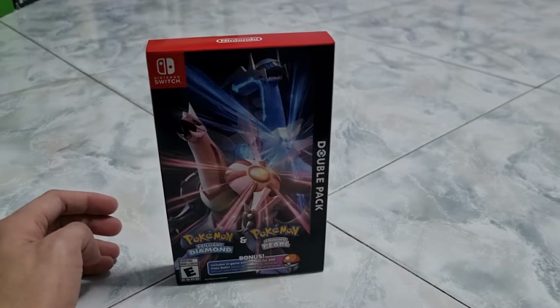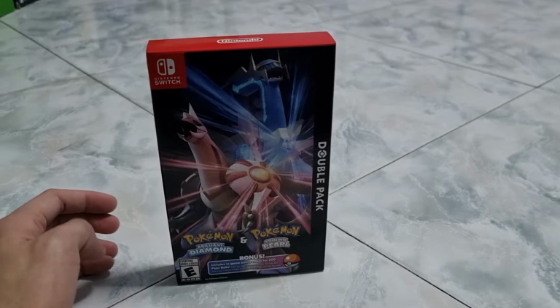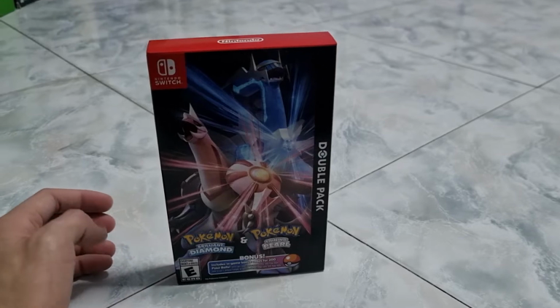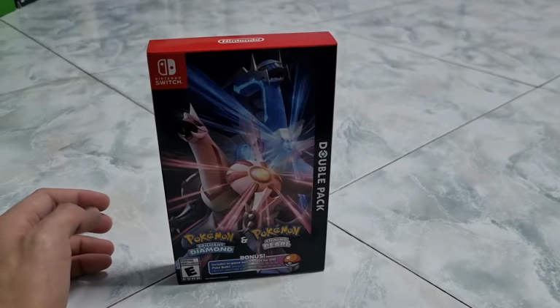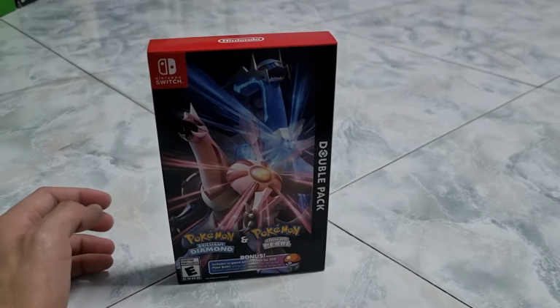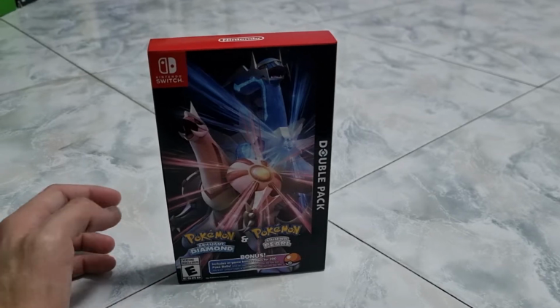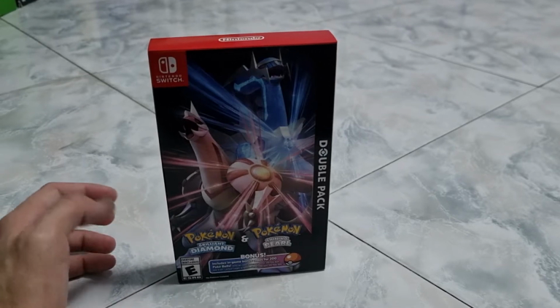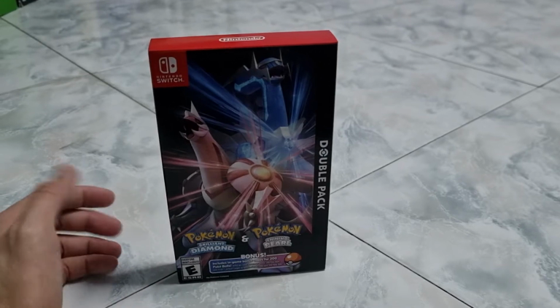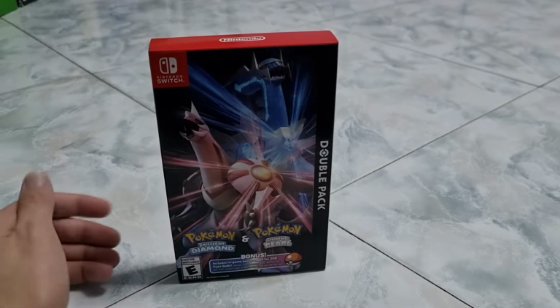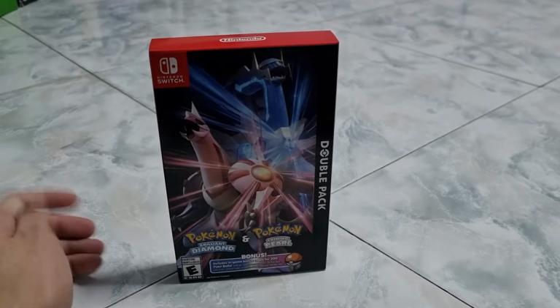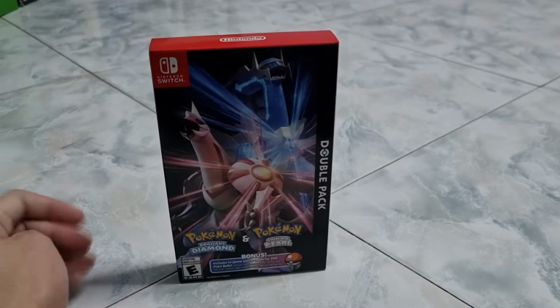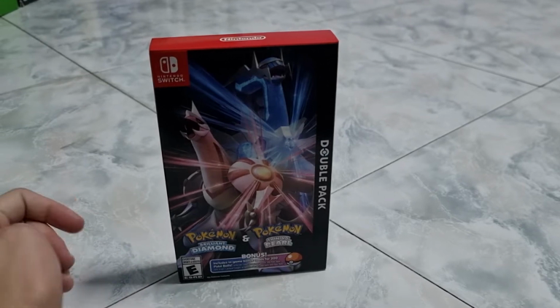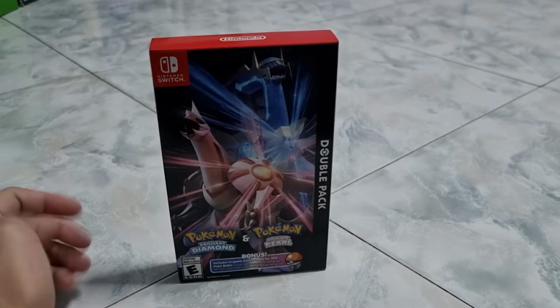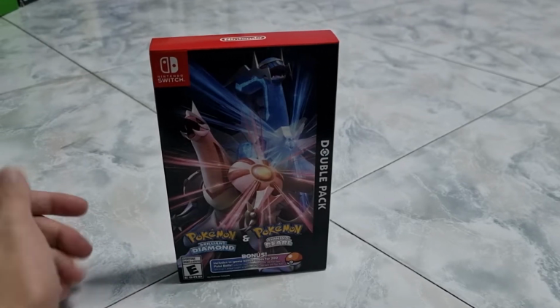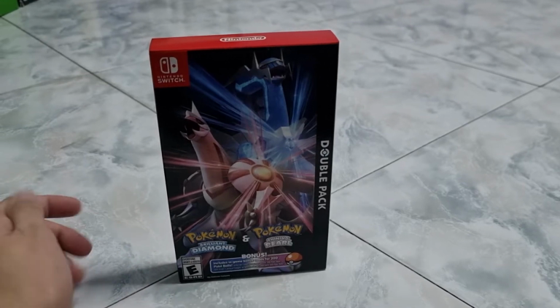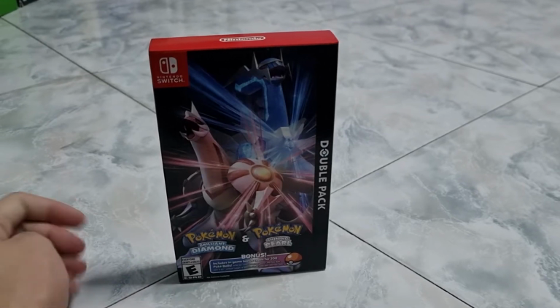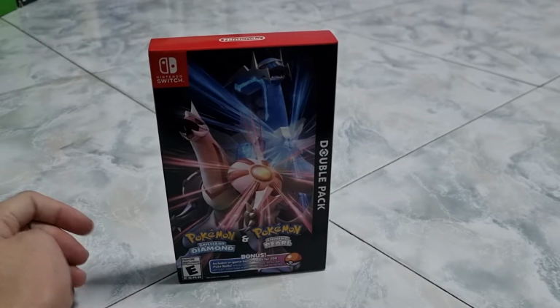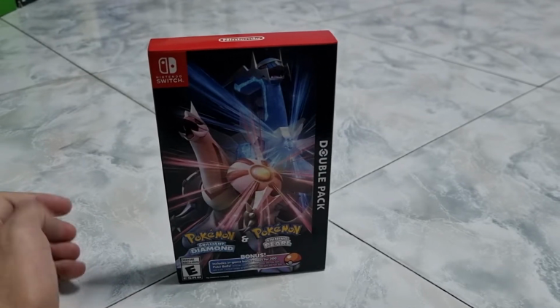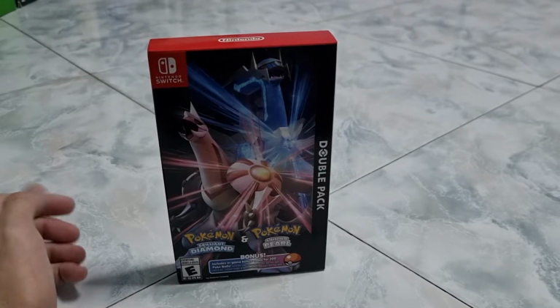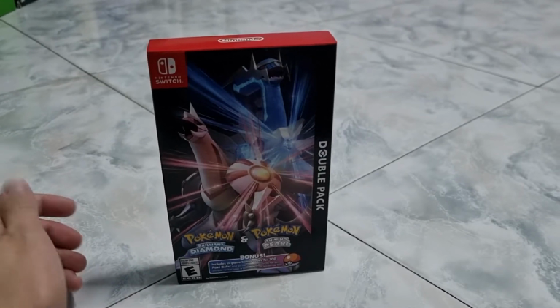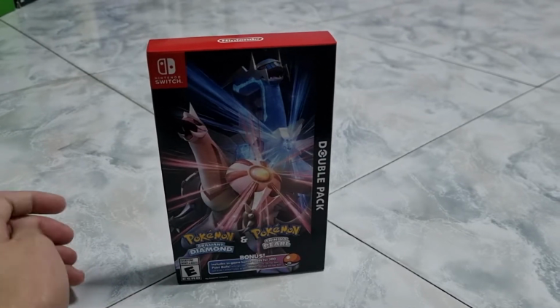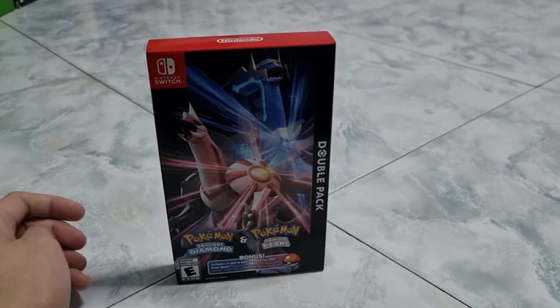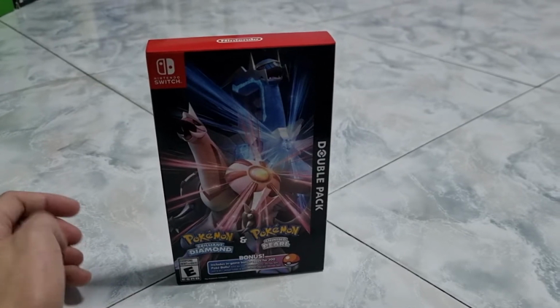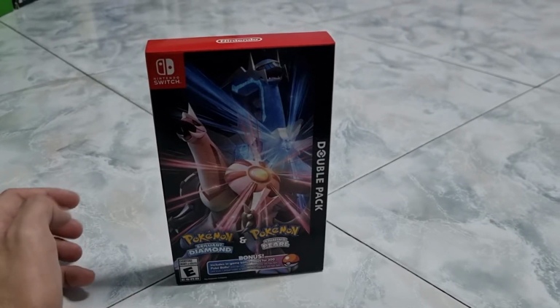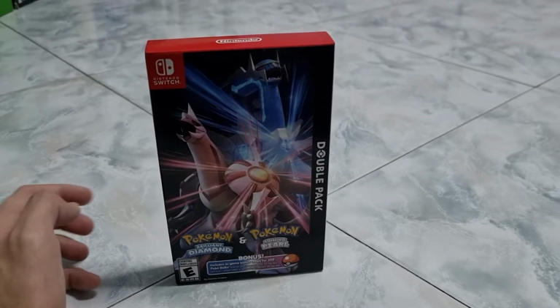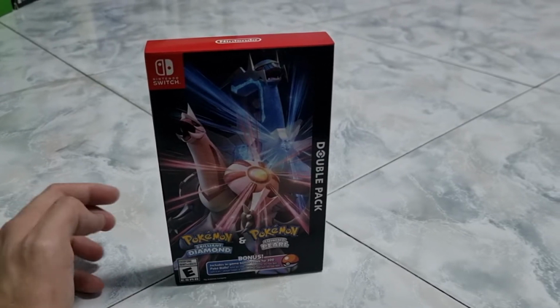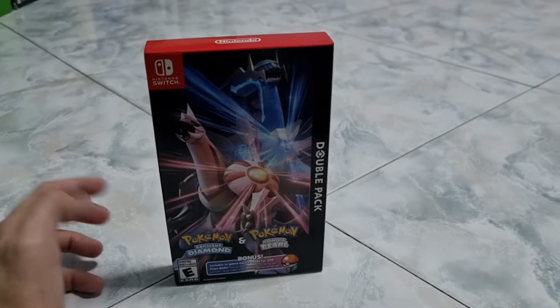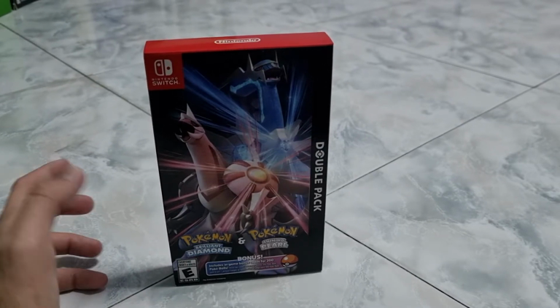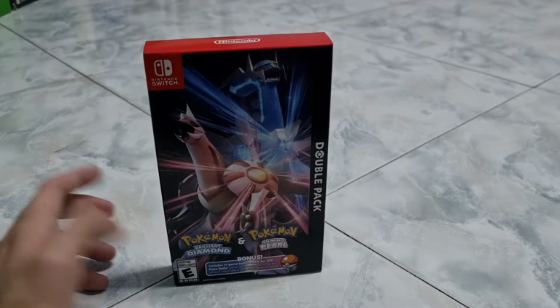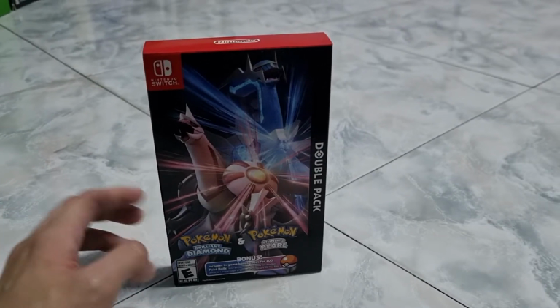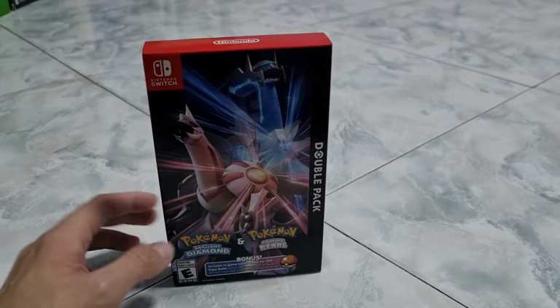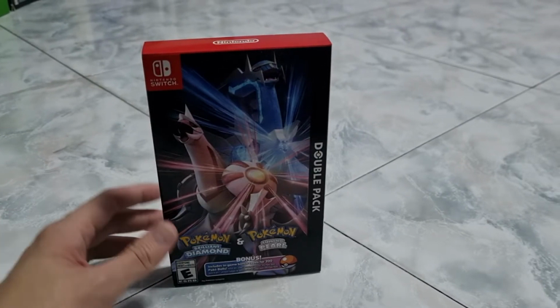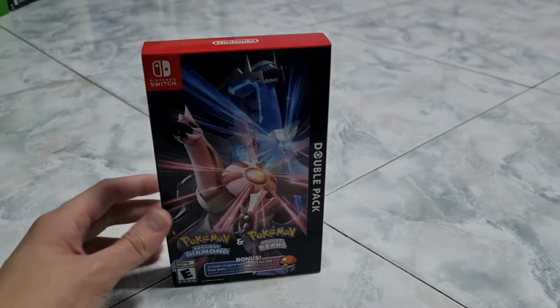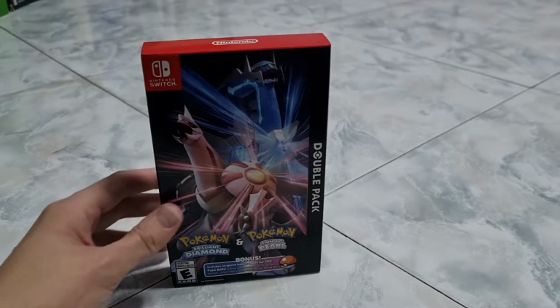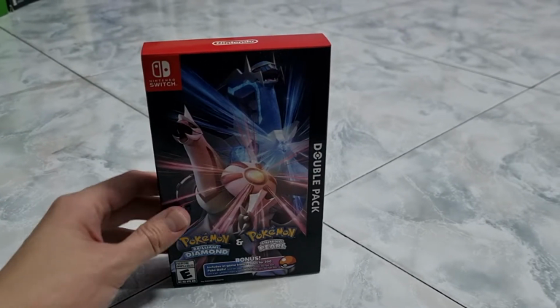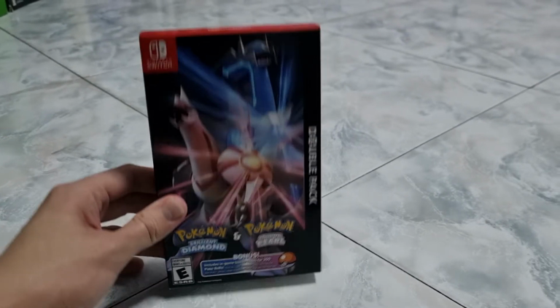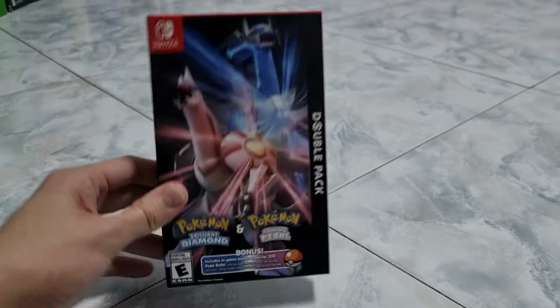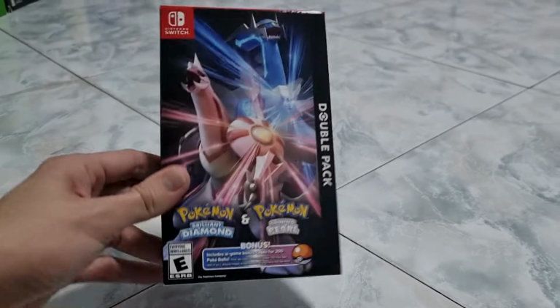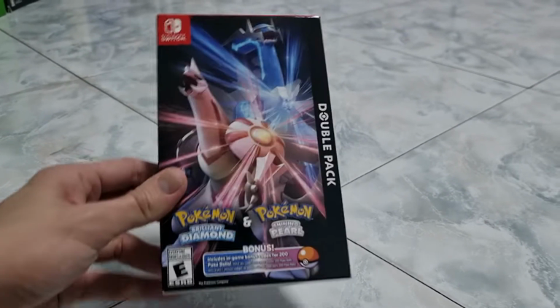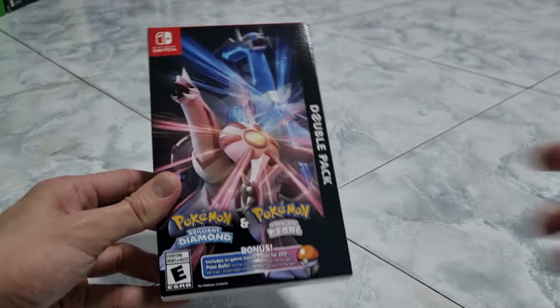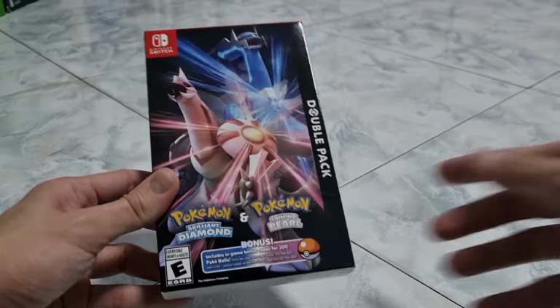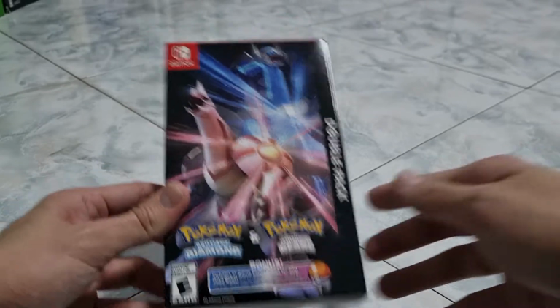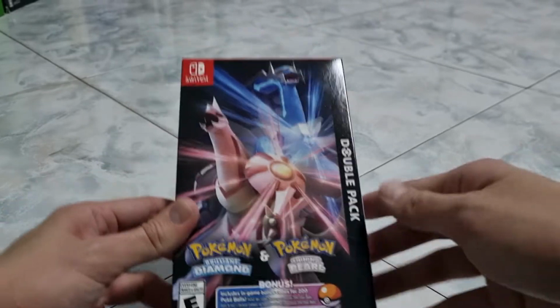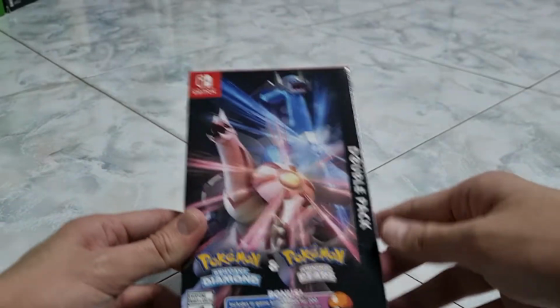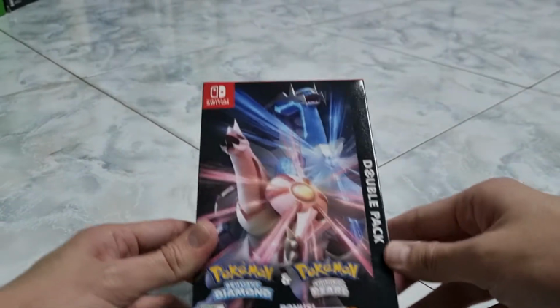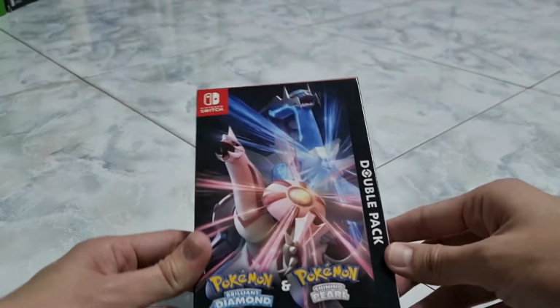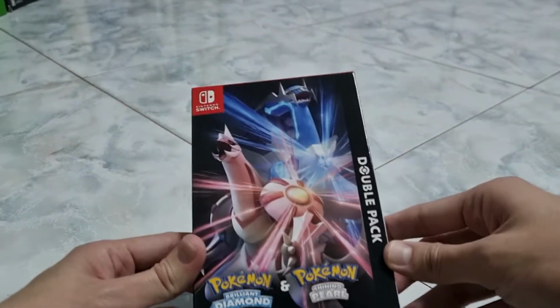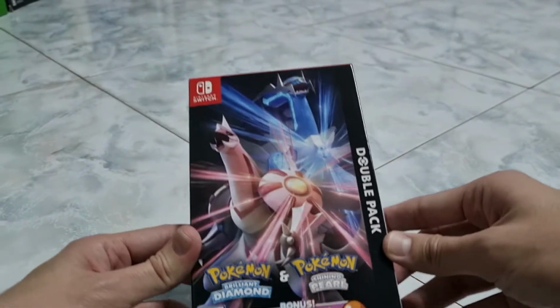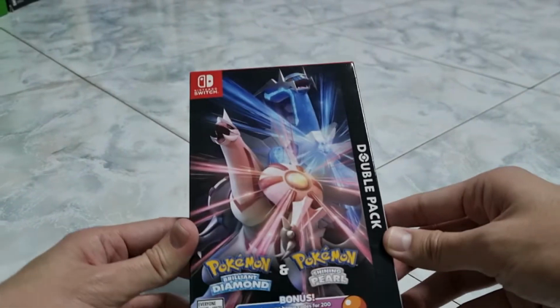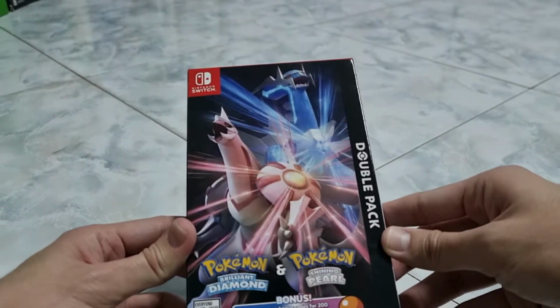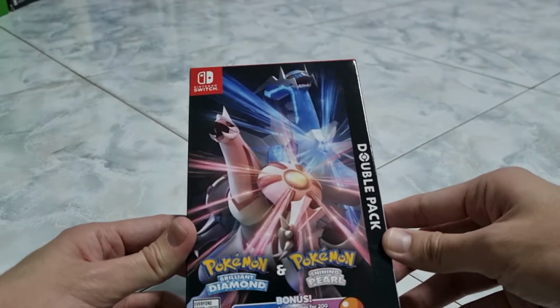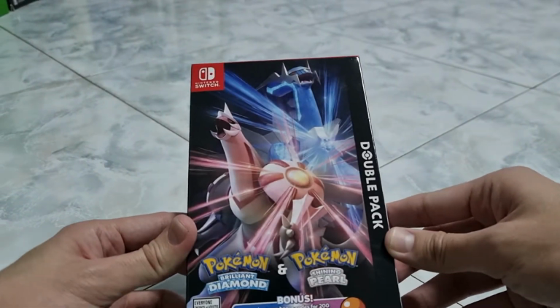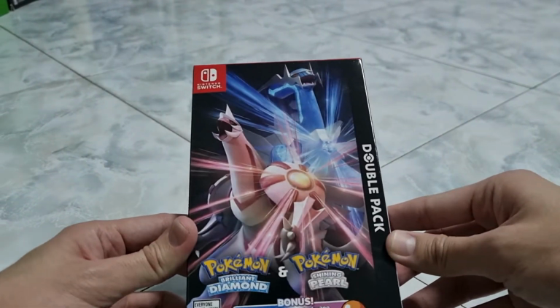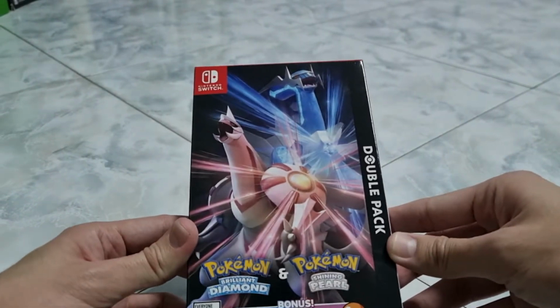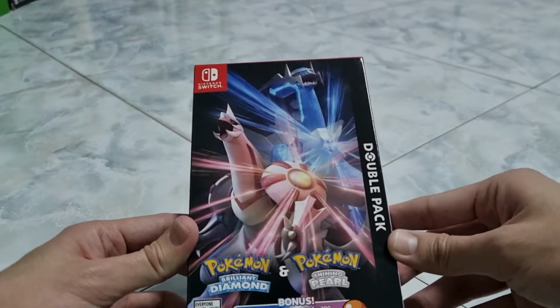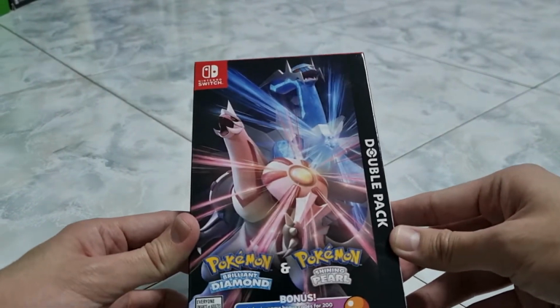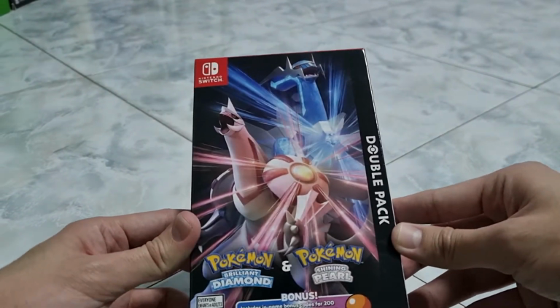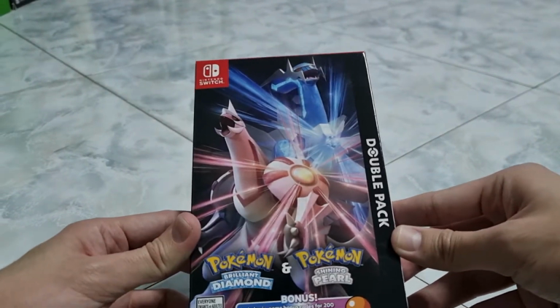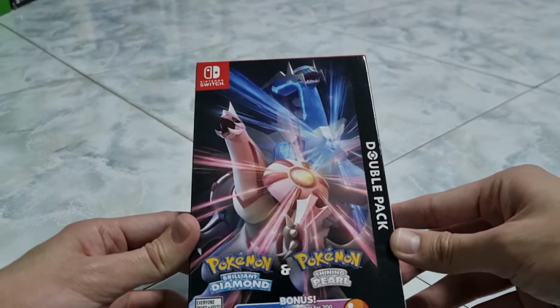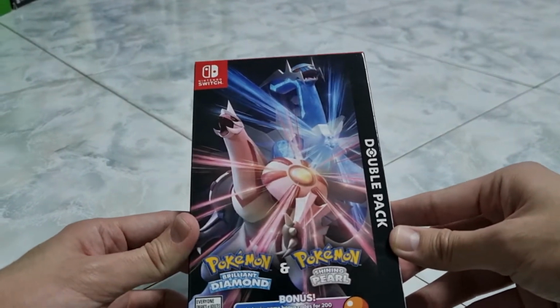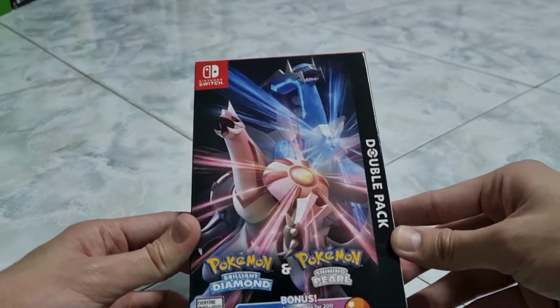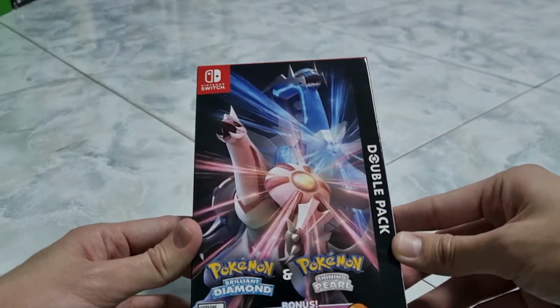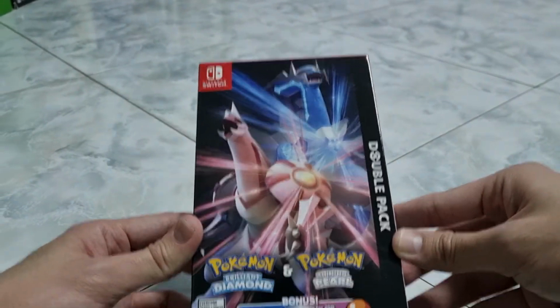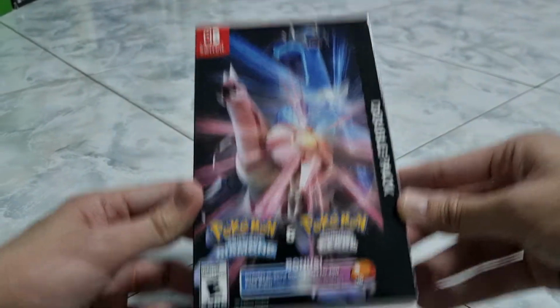Hello everyone, today I'm doing an unboxing video for you guys. Today I'm unboxing the Nintendo Switch Pokemon Brilliant Diamond and Shining Pearl Double Pack.